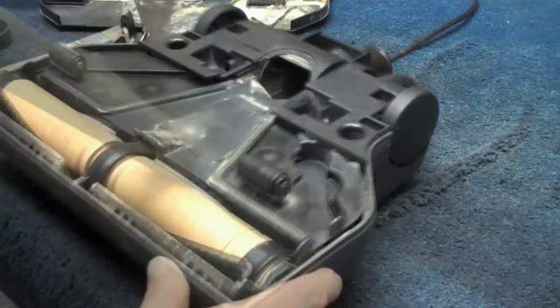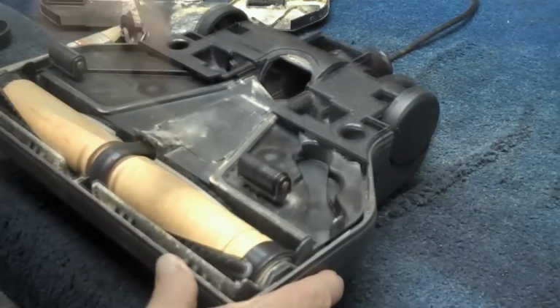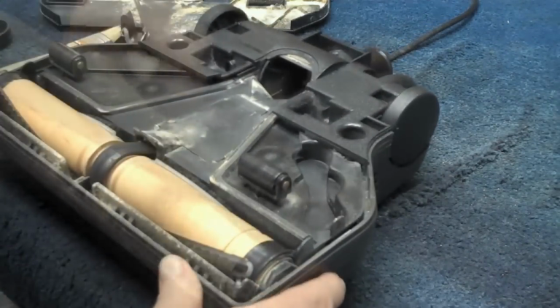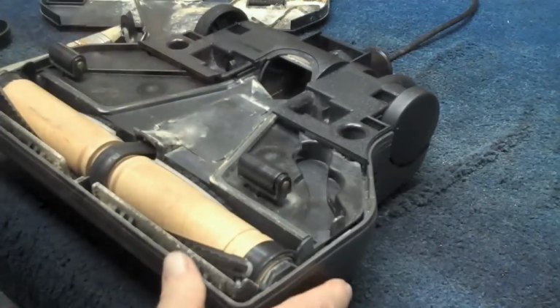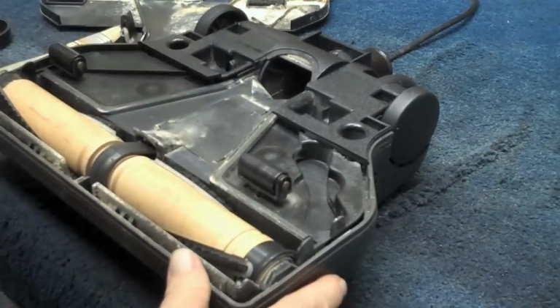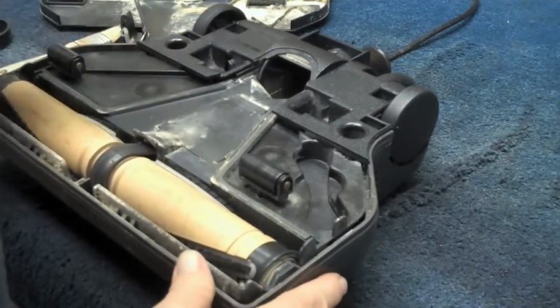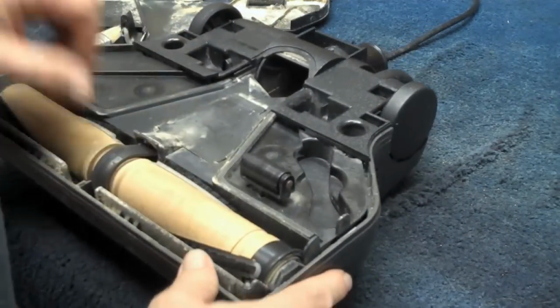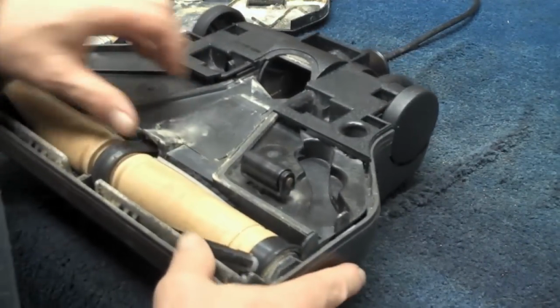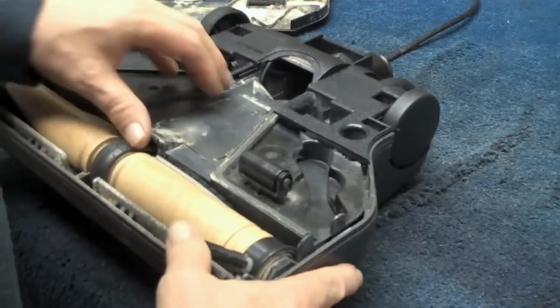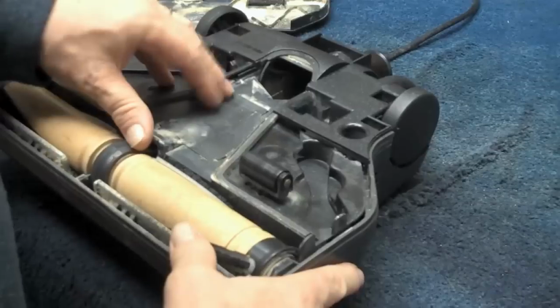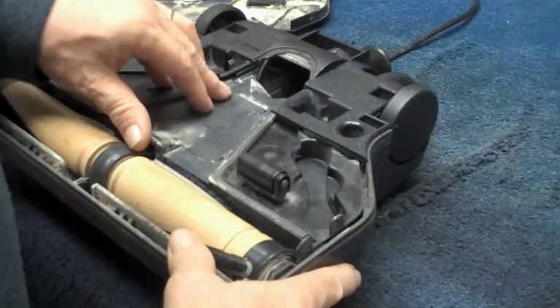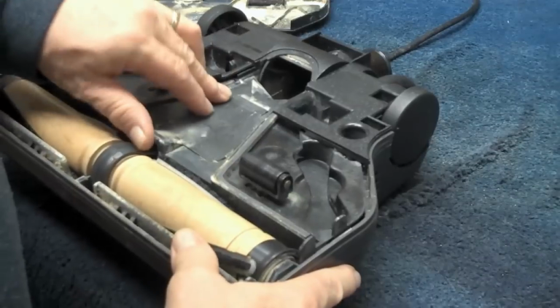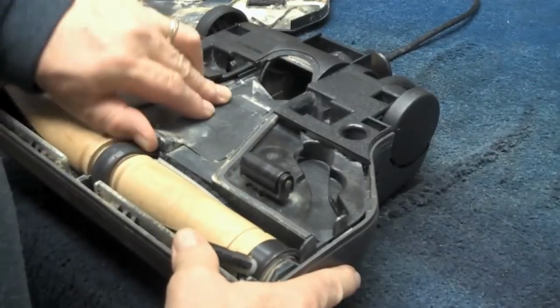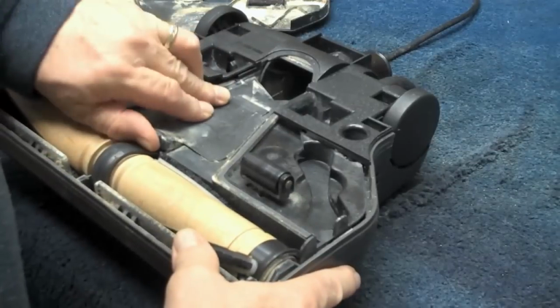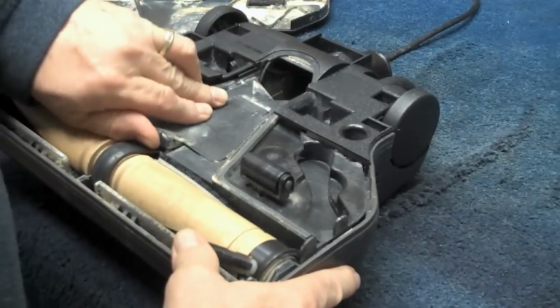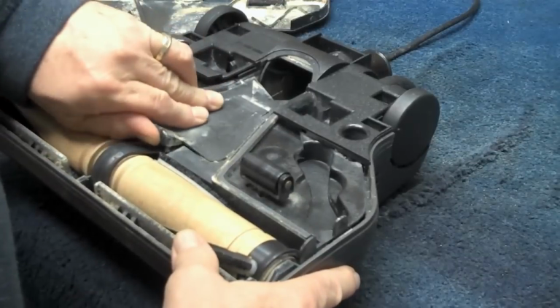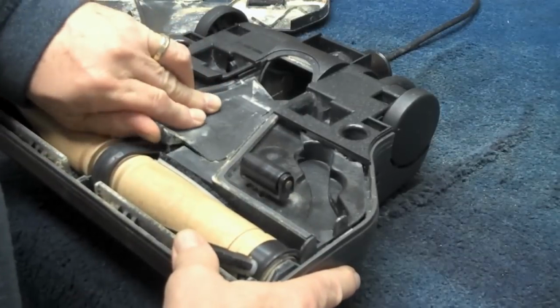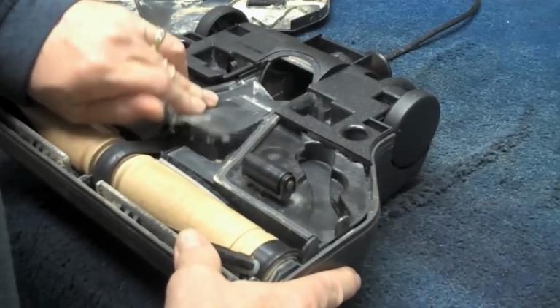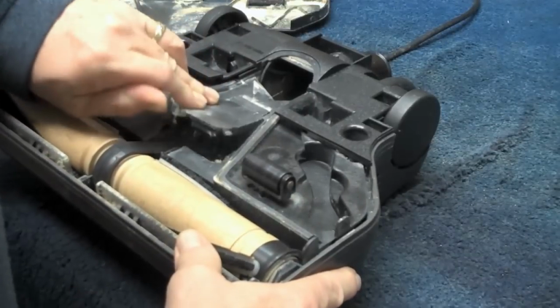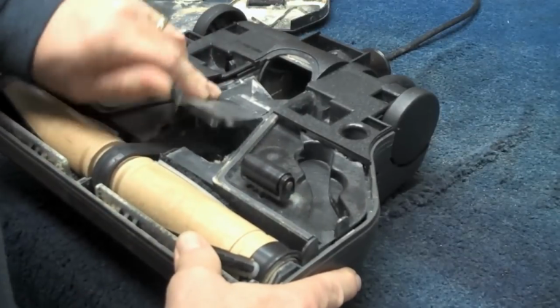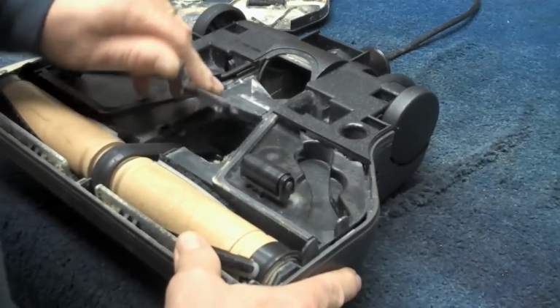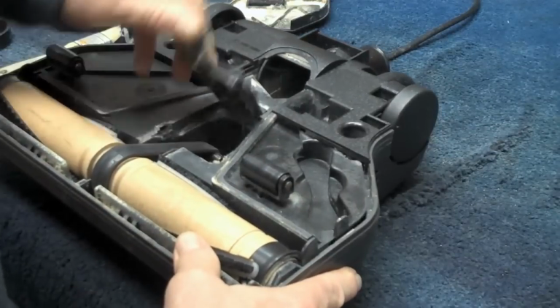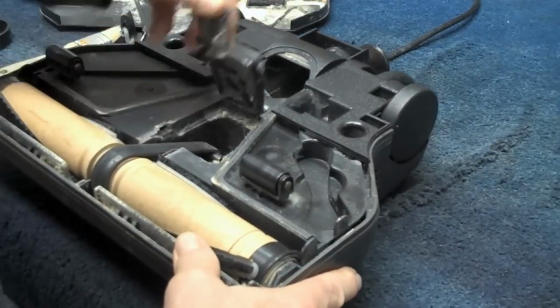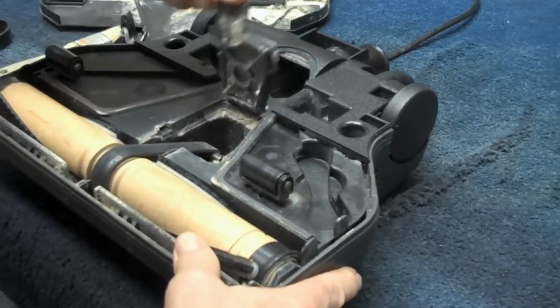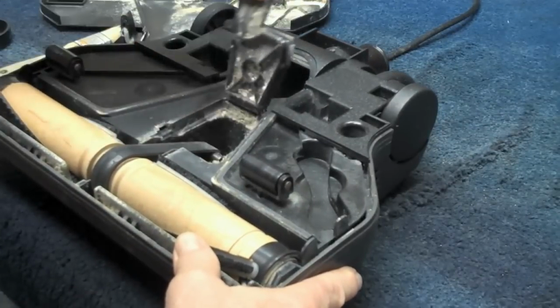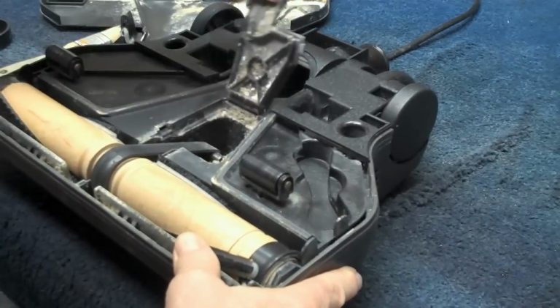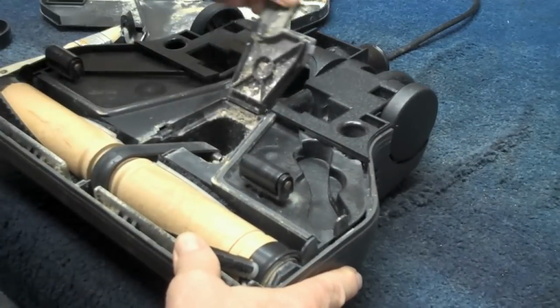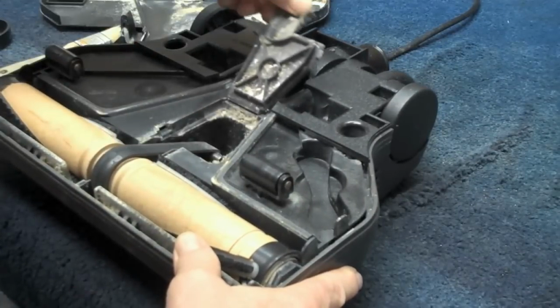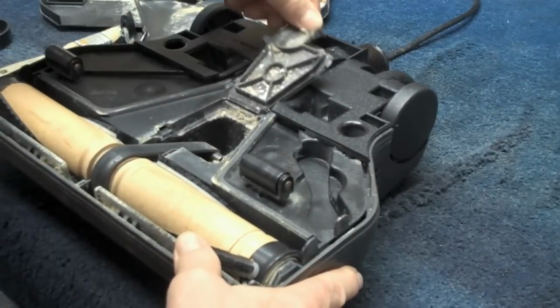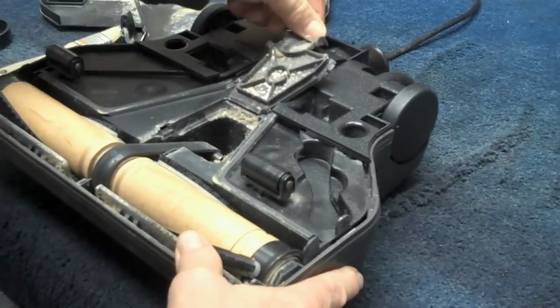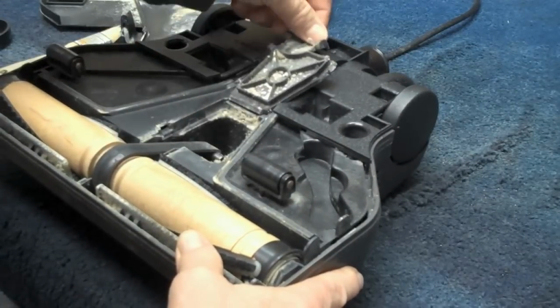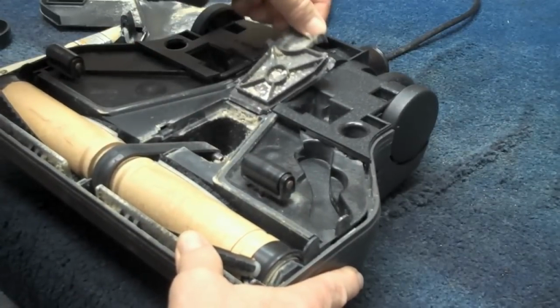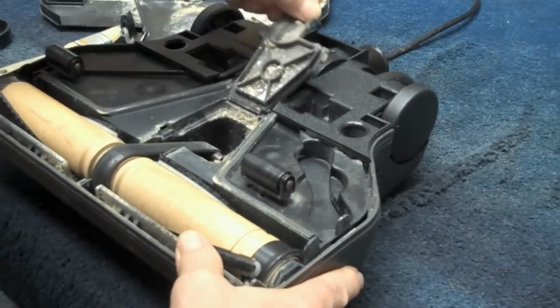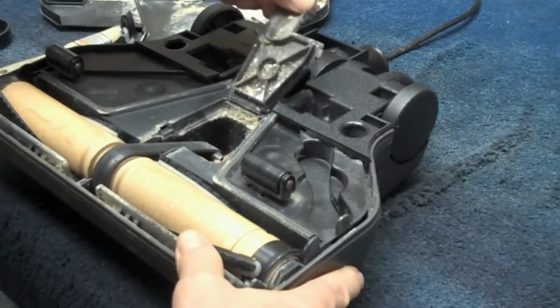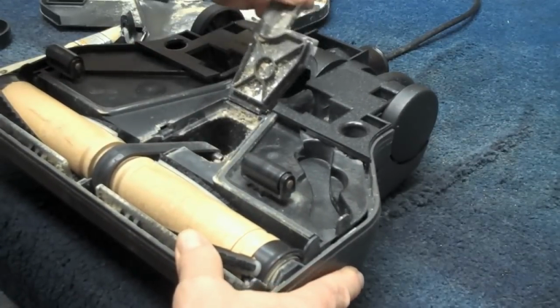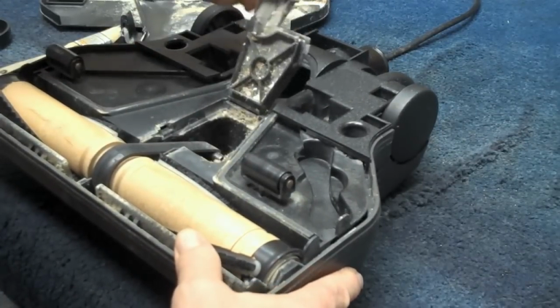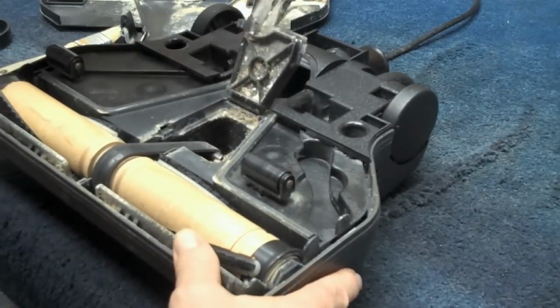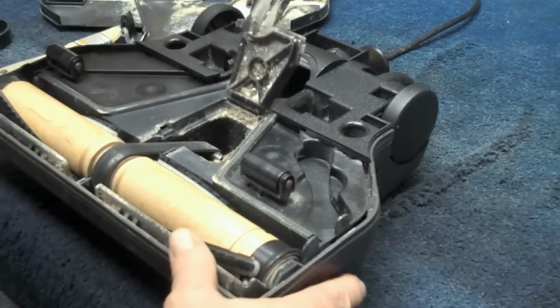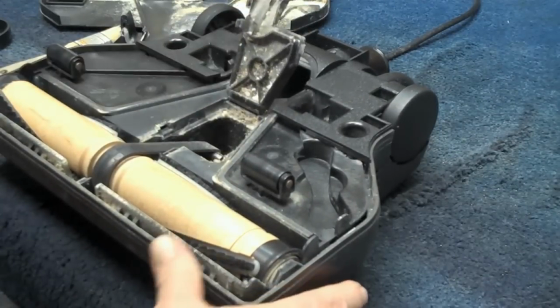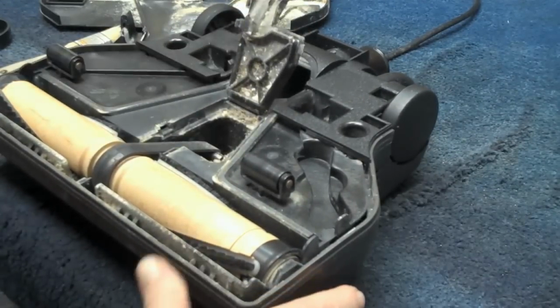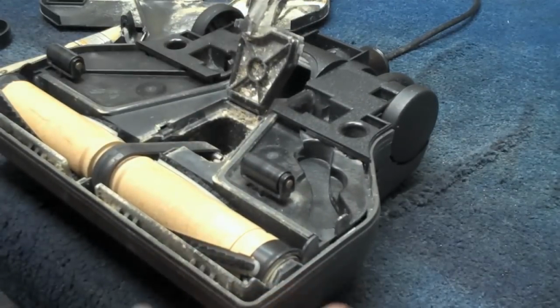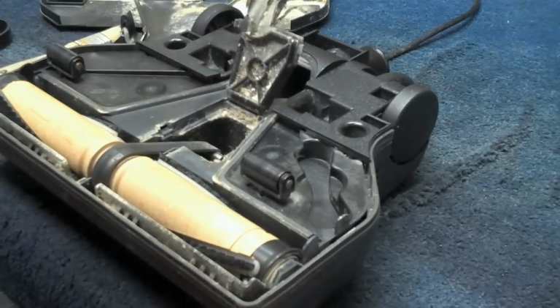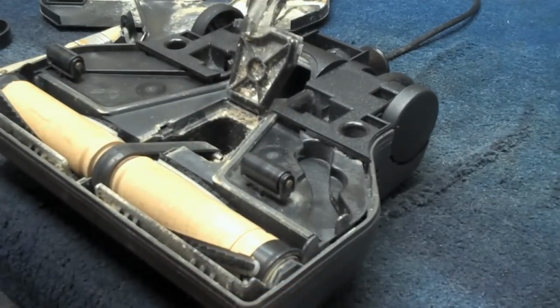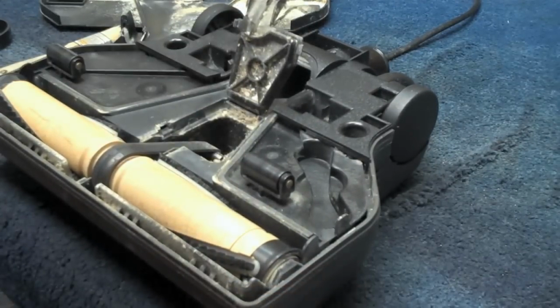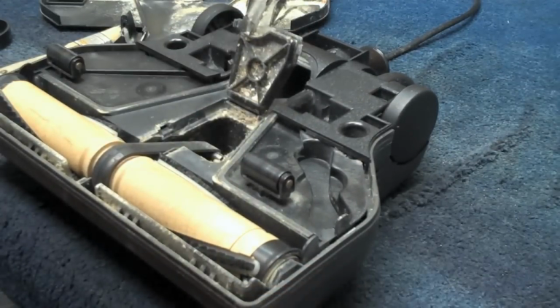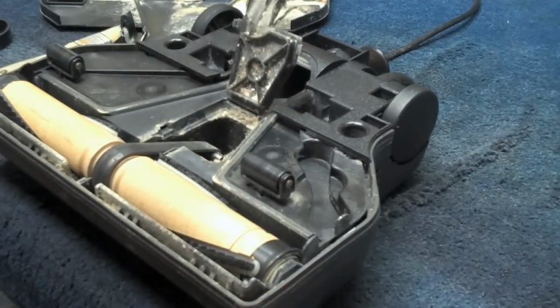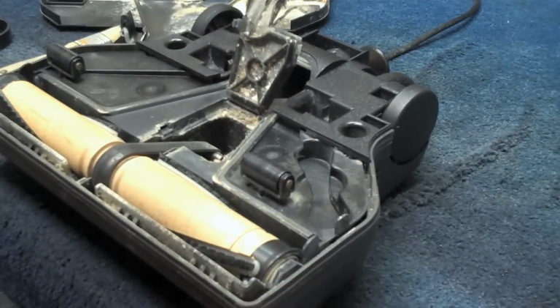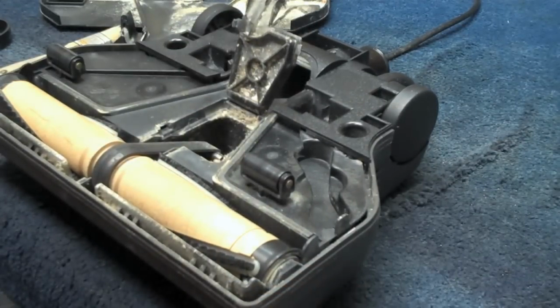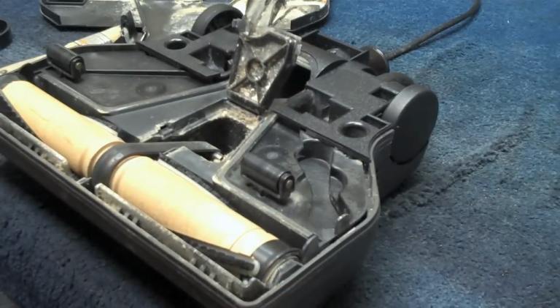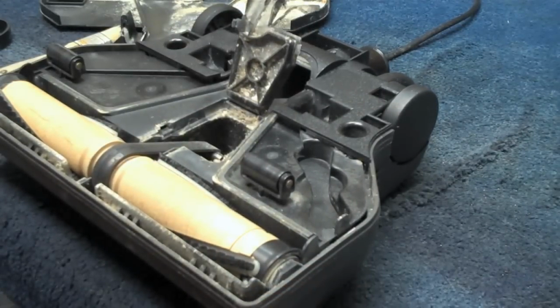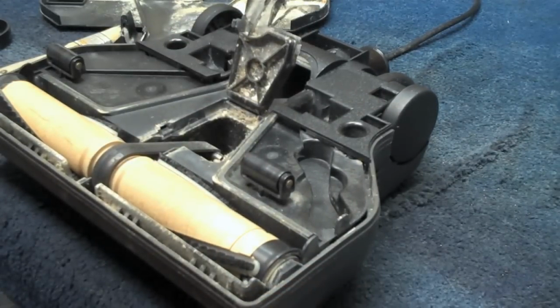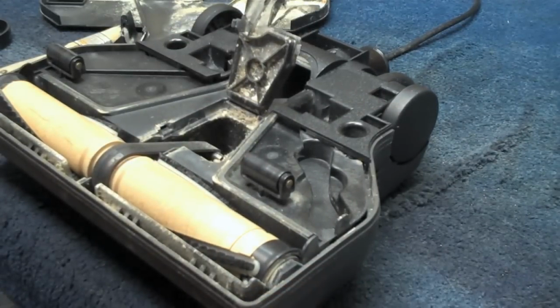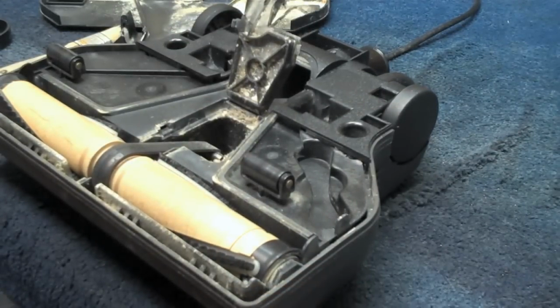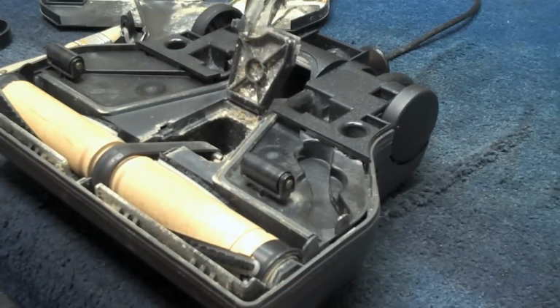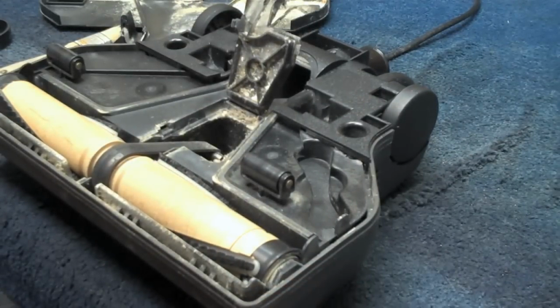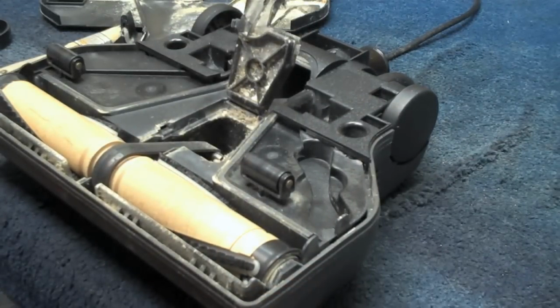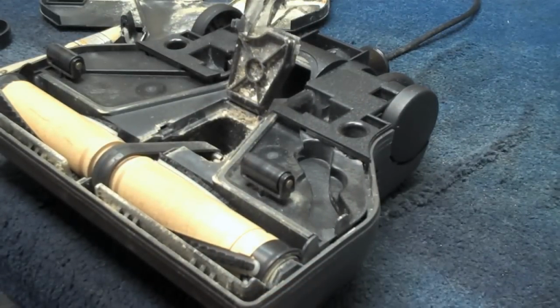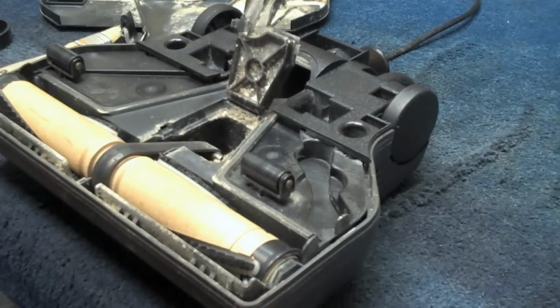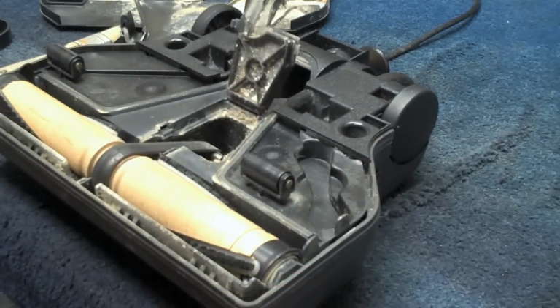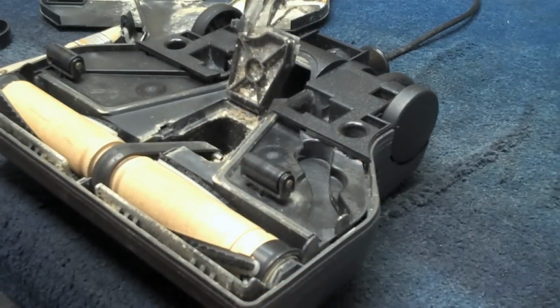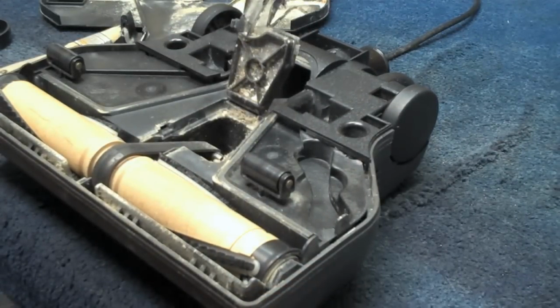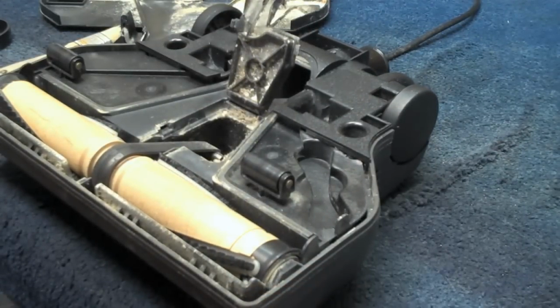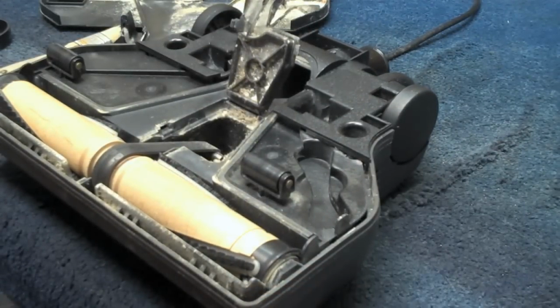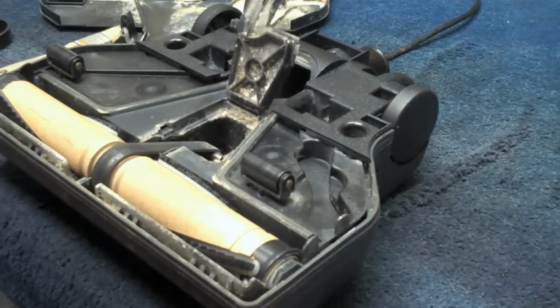Okay, we're going to open the little door here, which exposes the belt and the motor shaft.